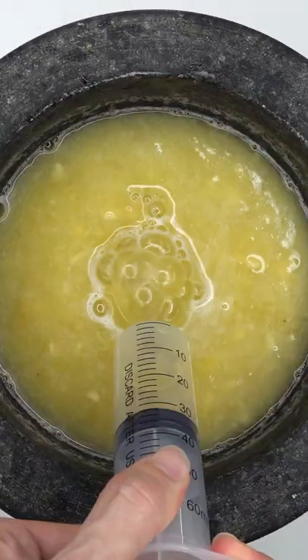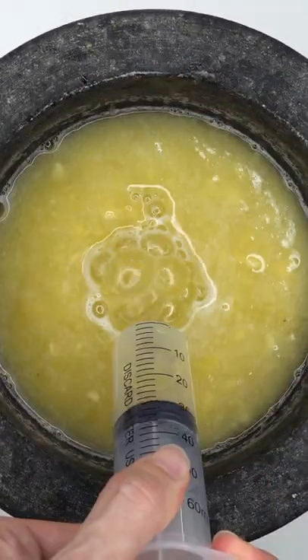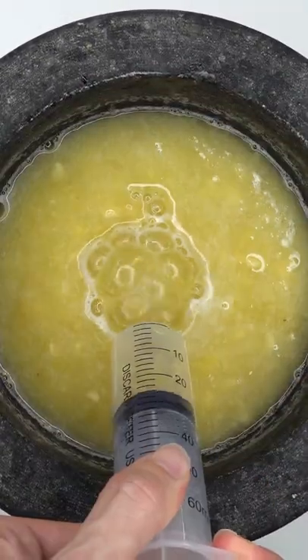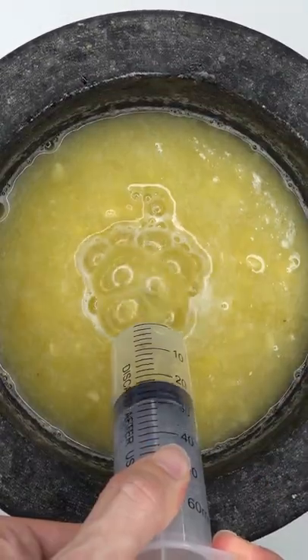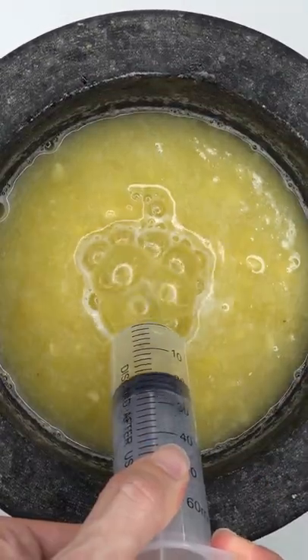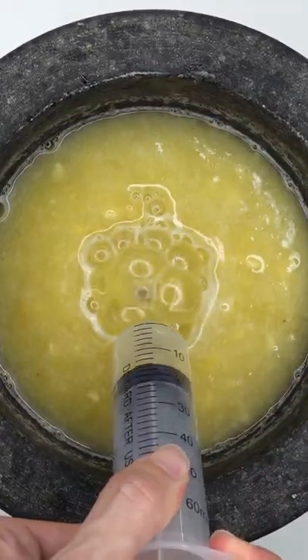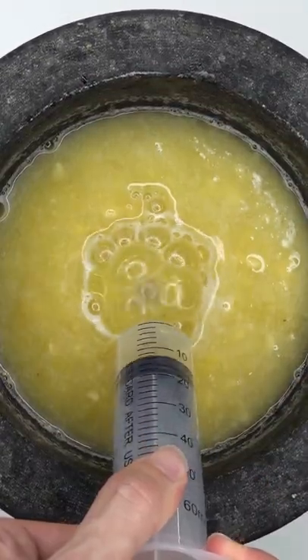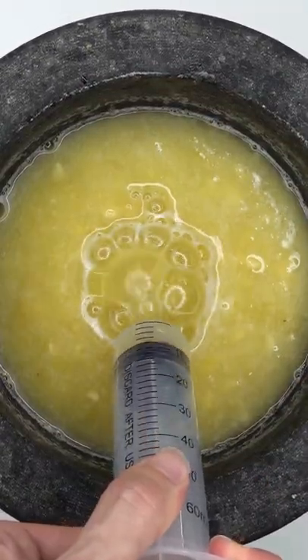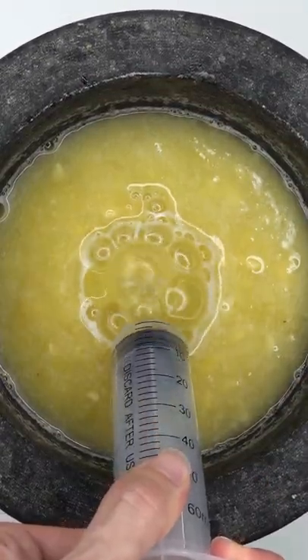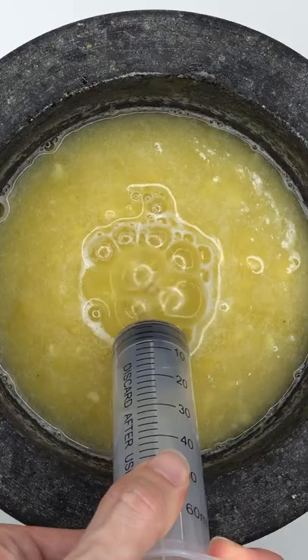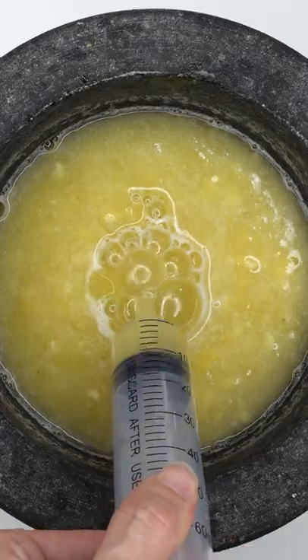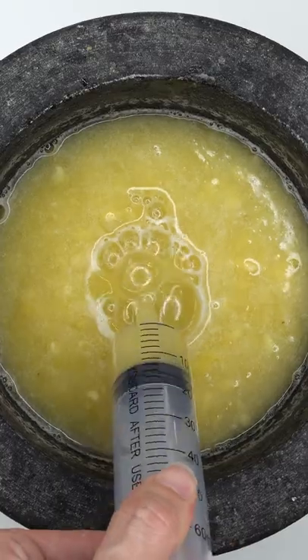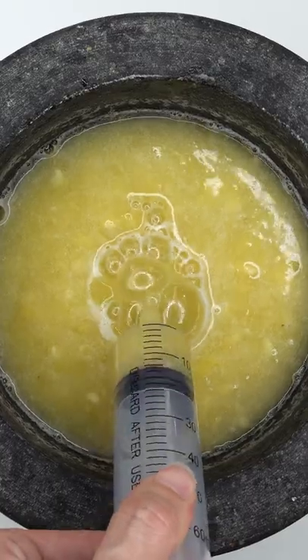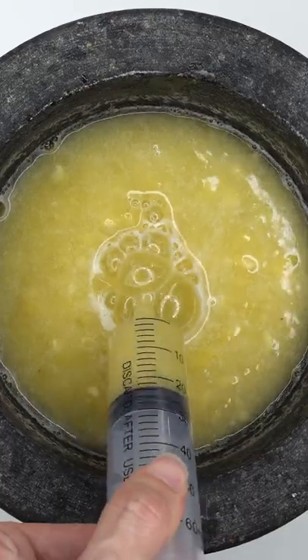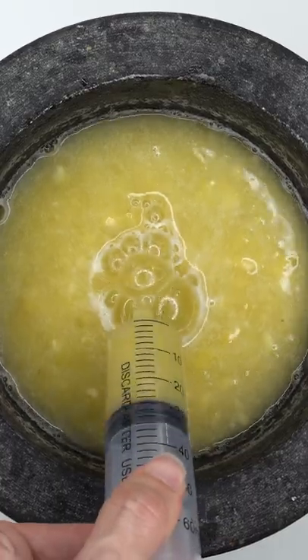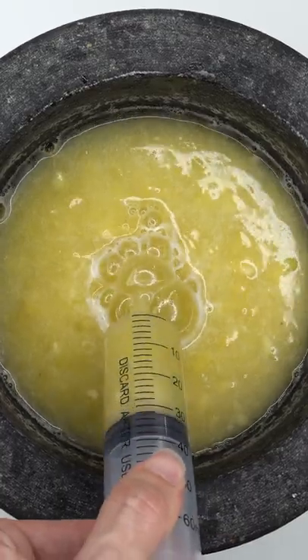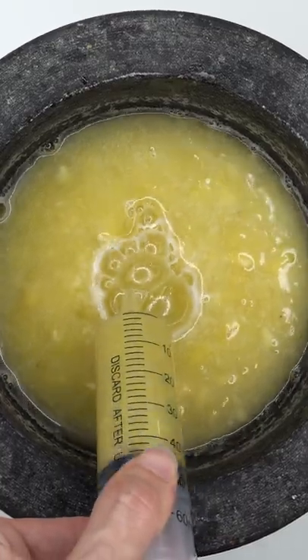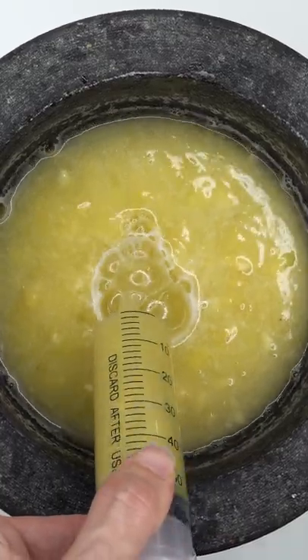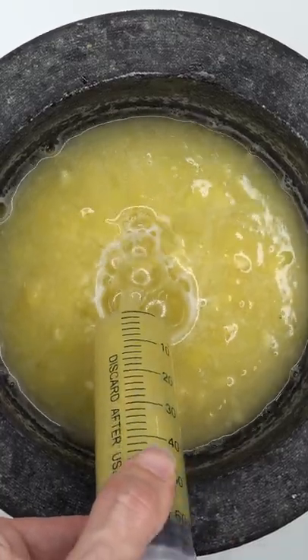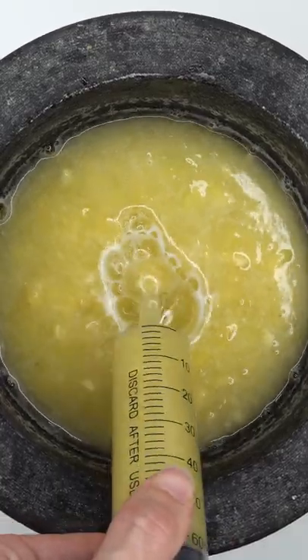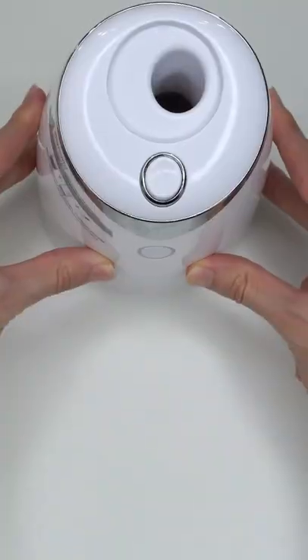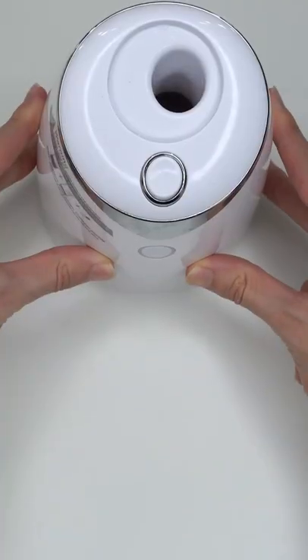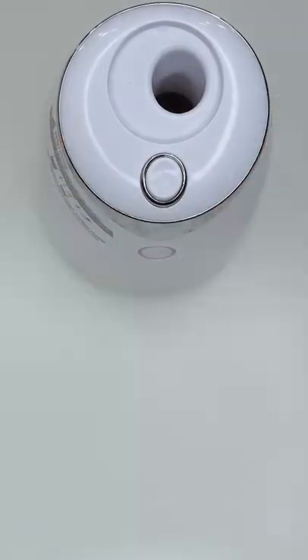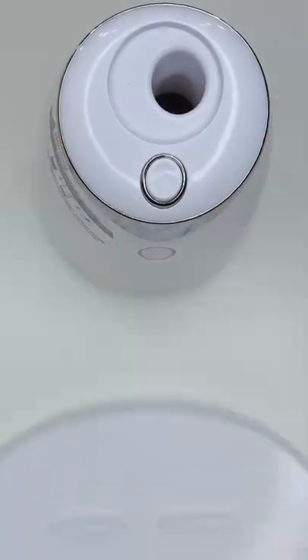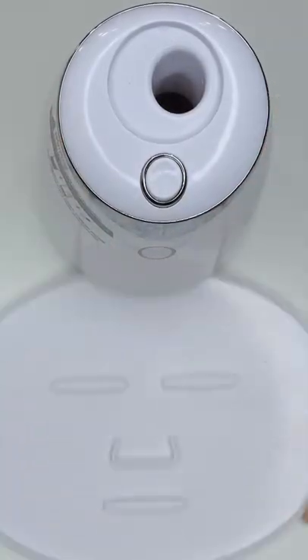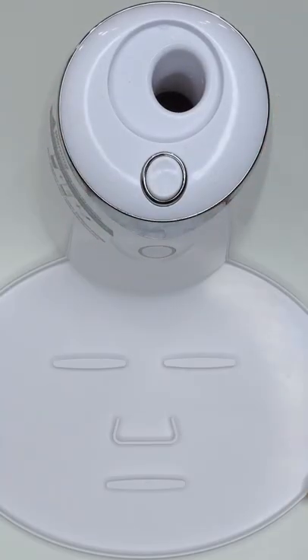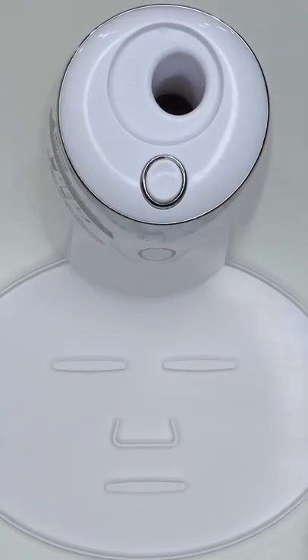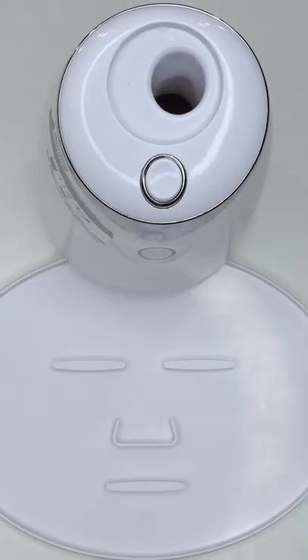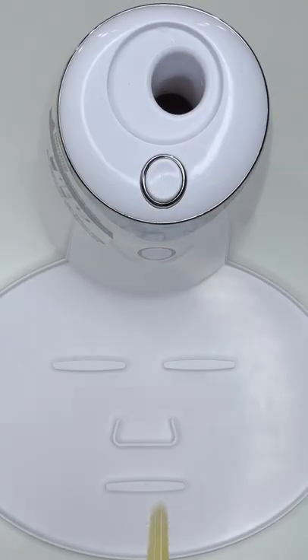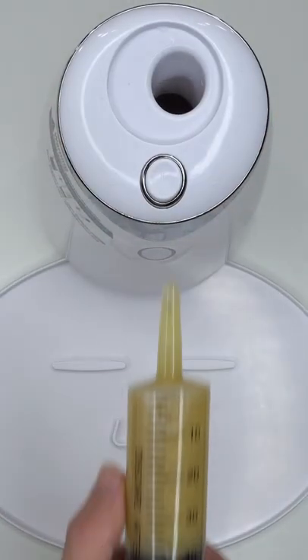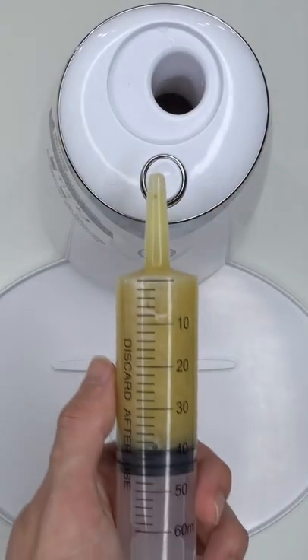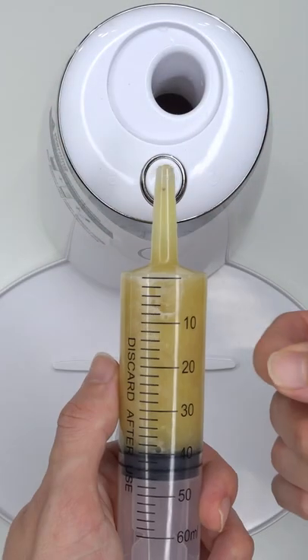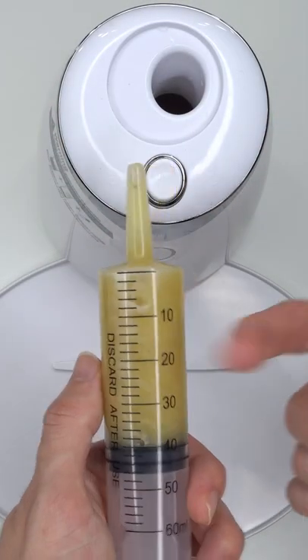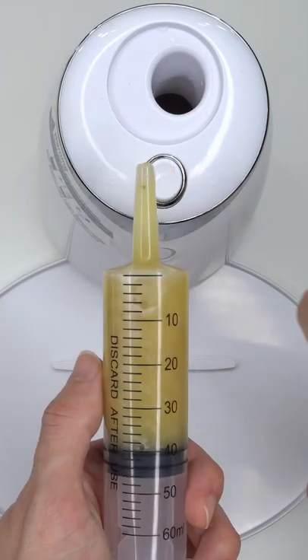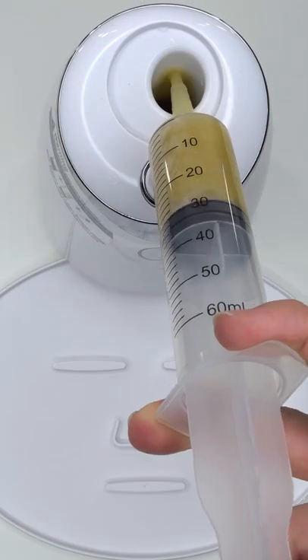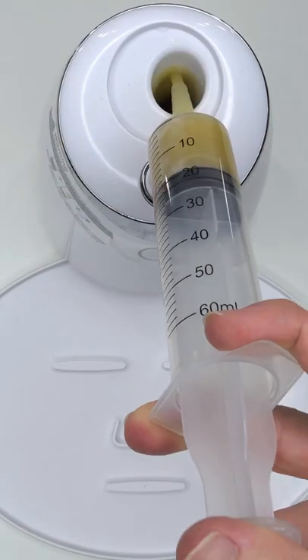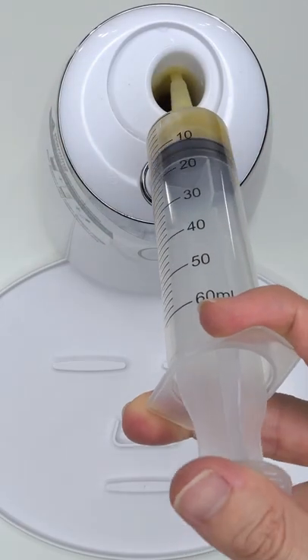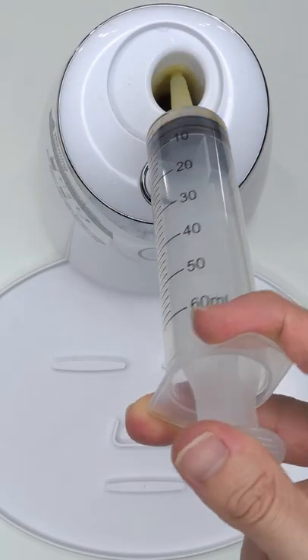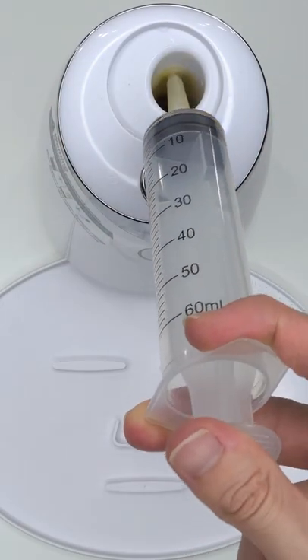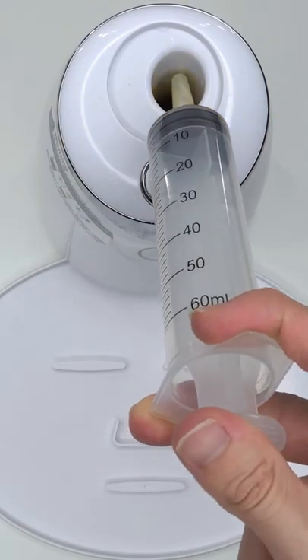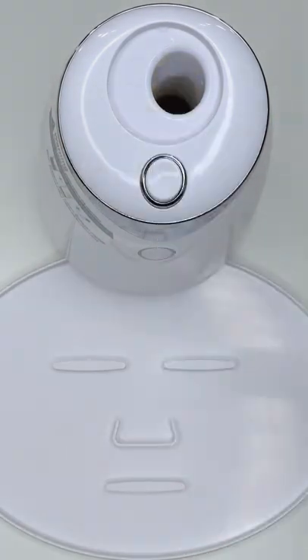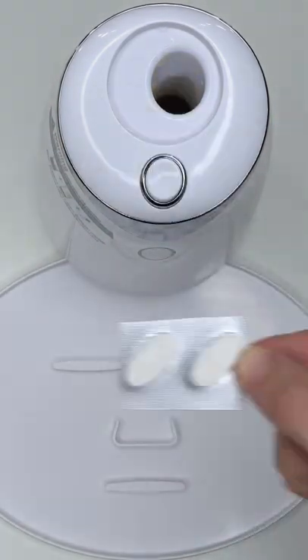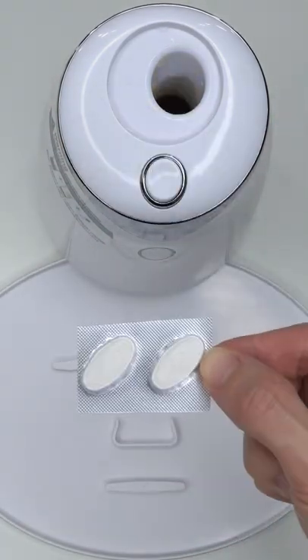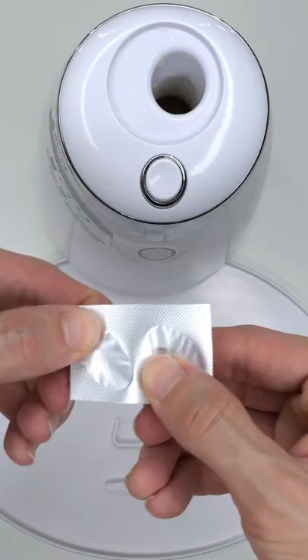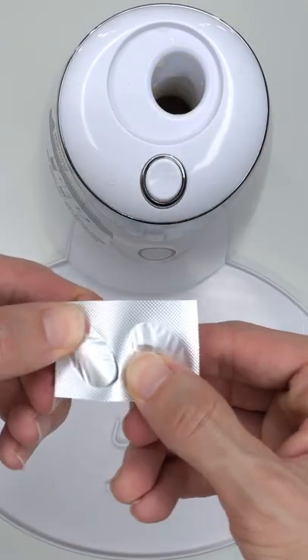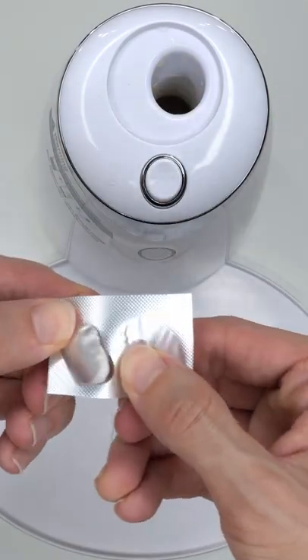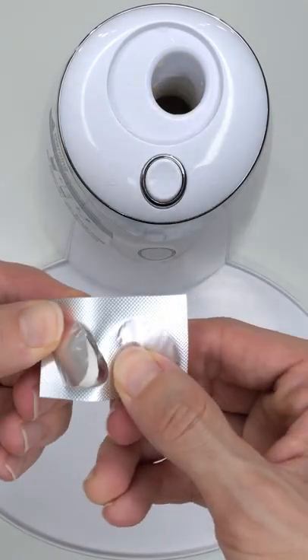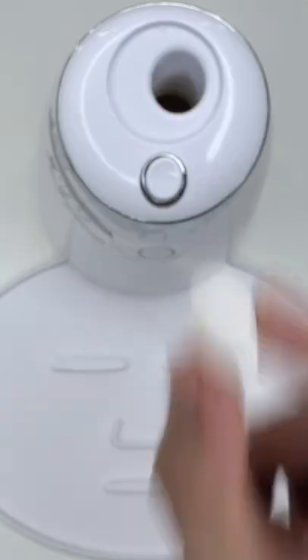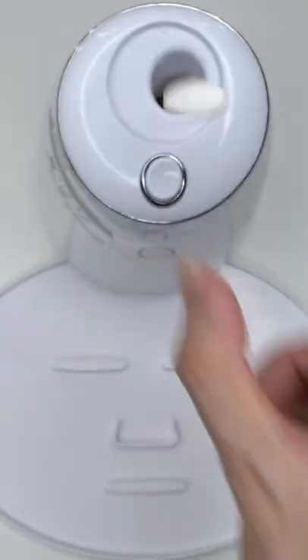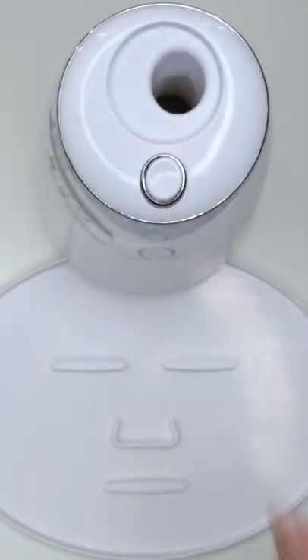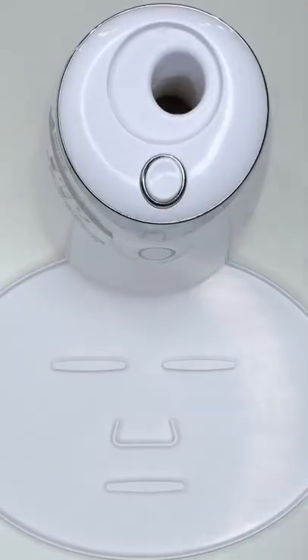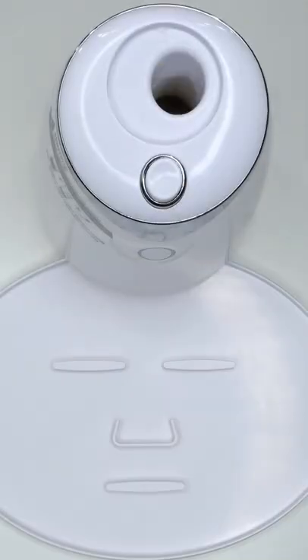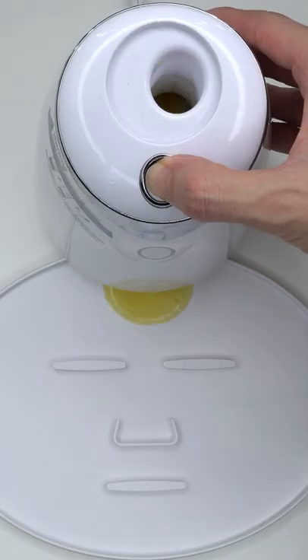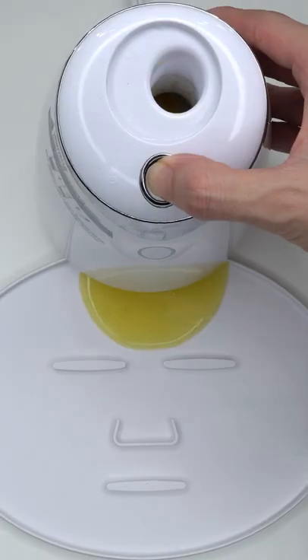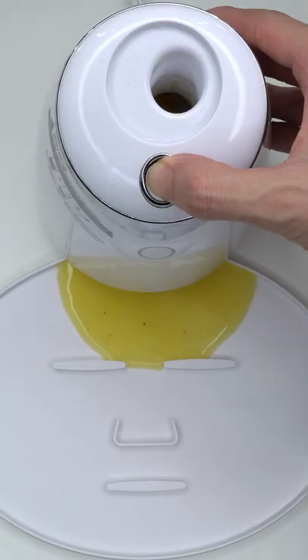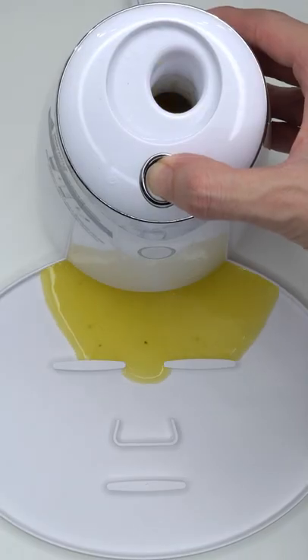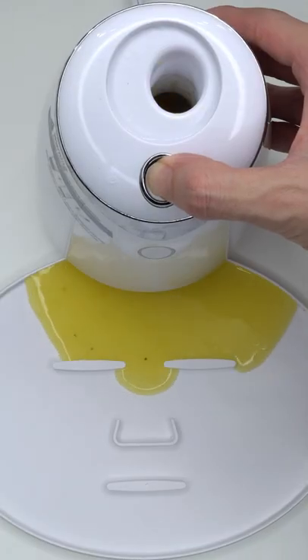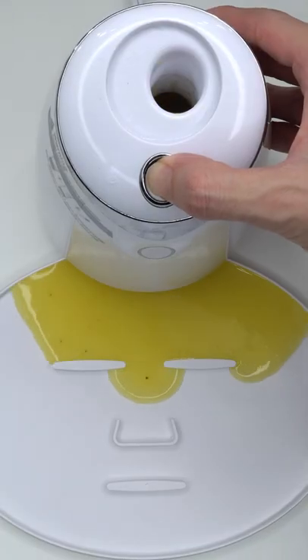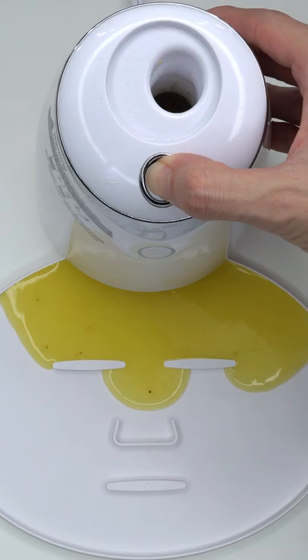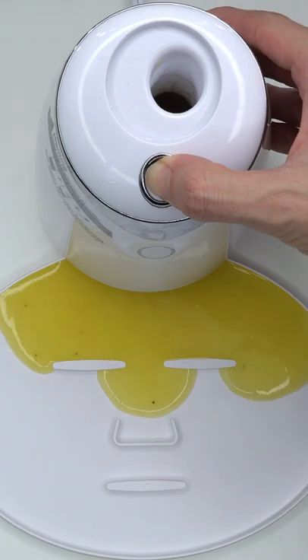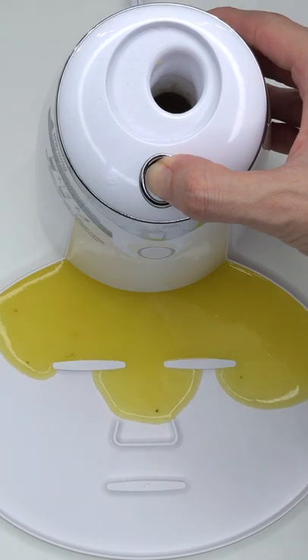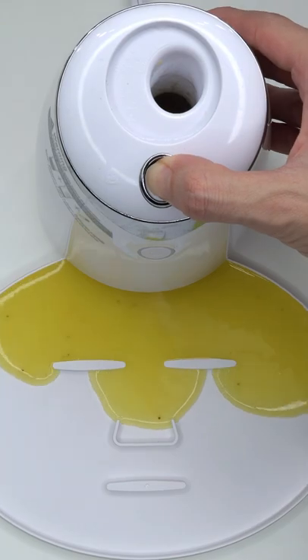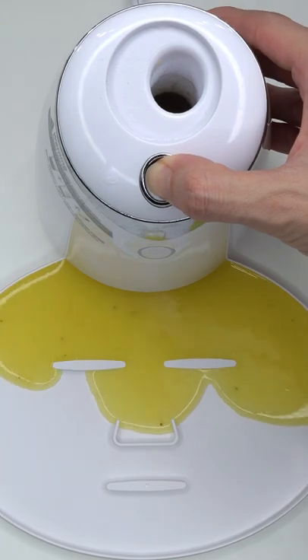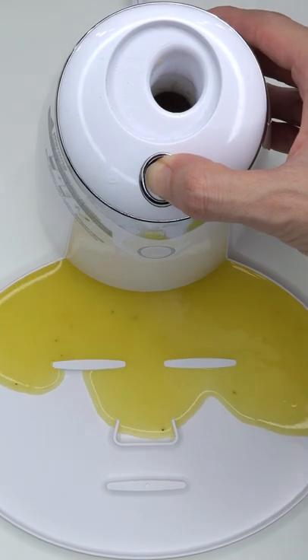Bubbles. Now suck it up. Inject the banana. Add the peptide. Turn it on and dispense.